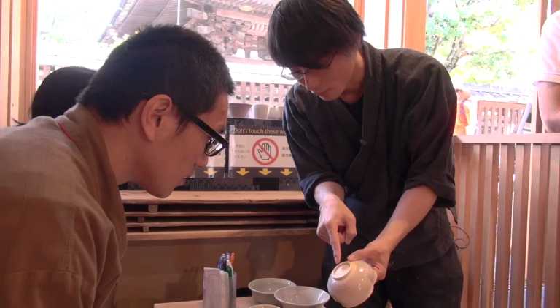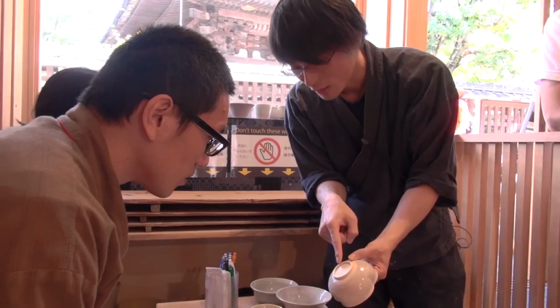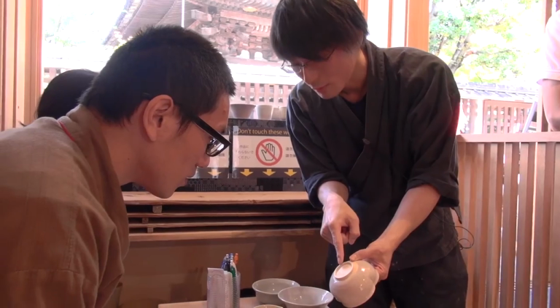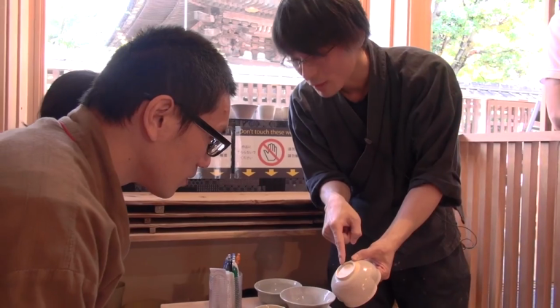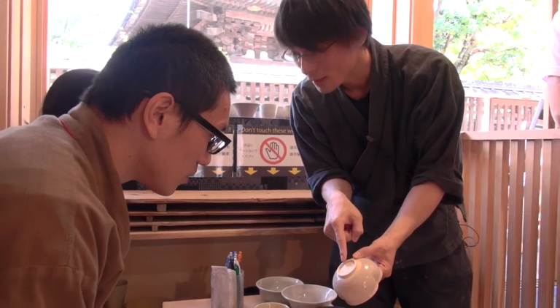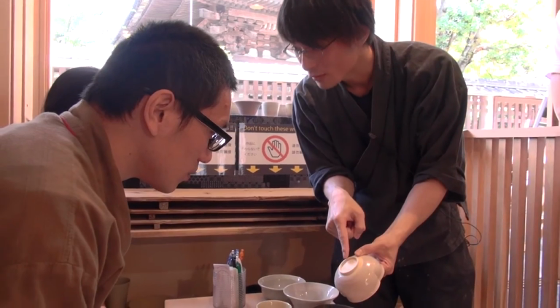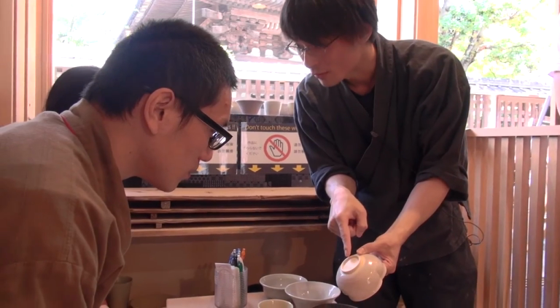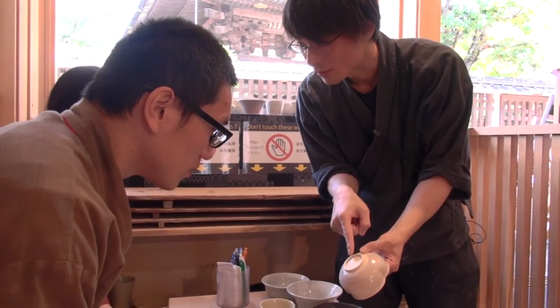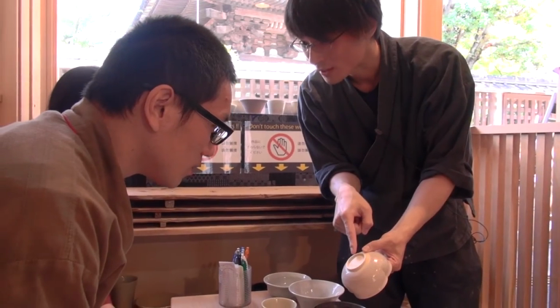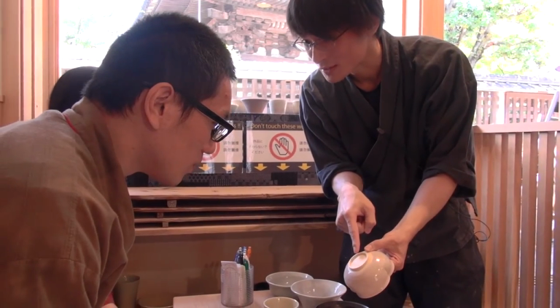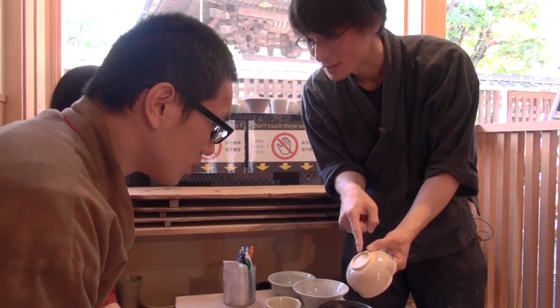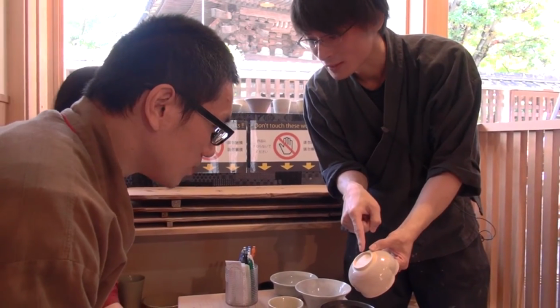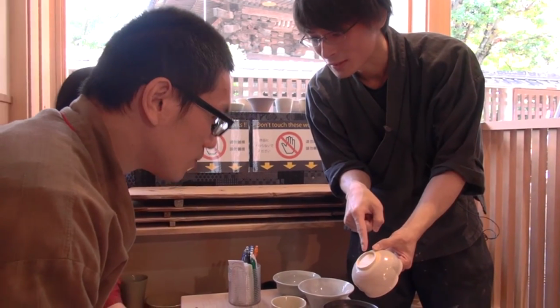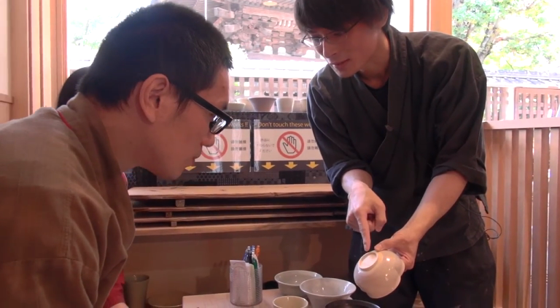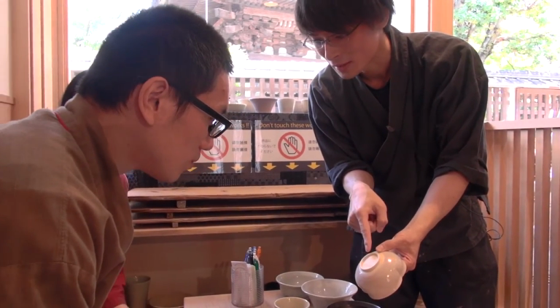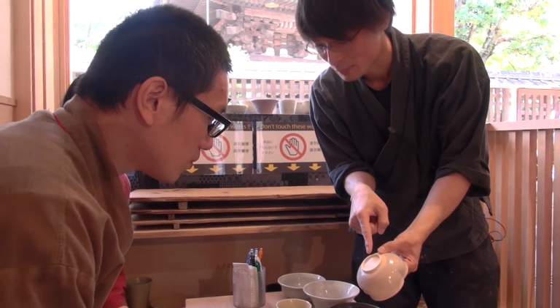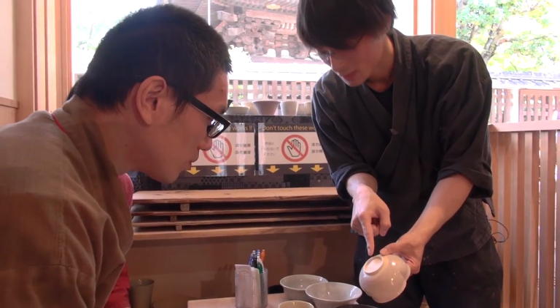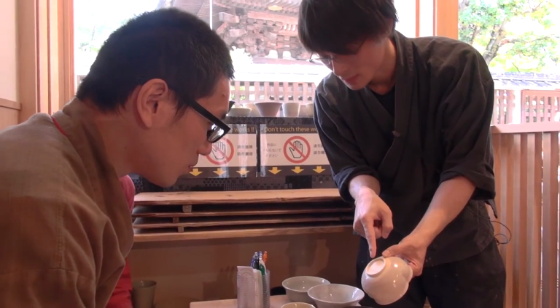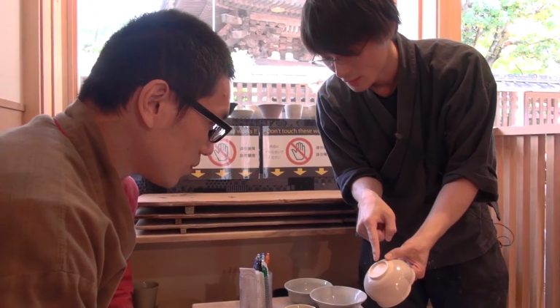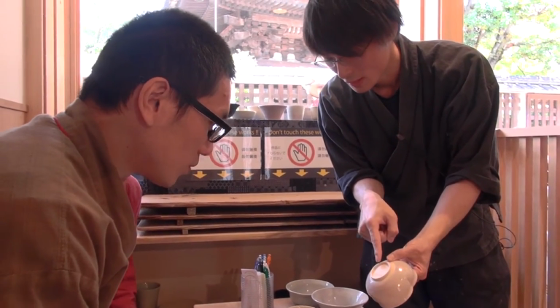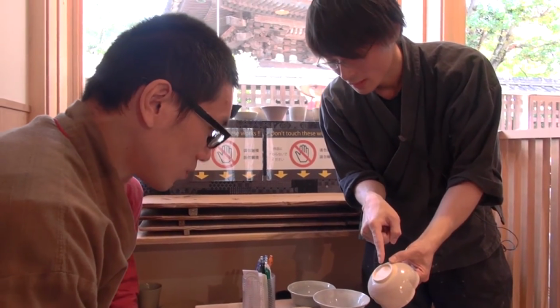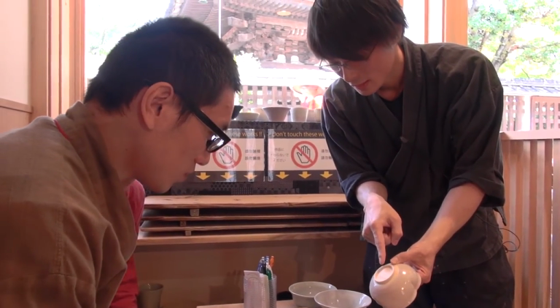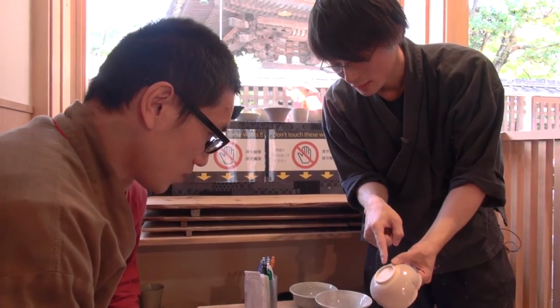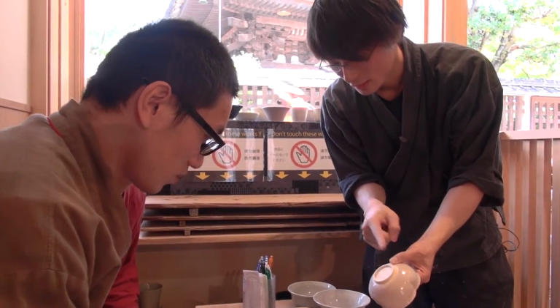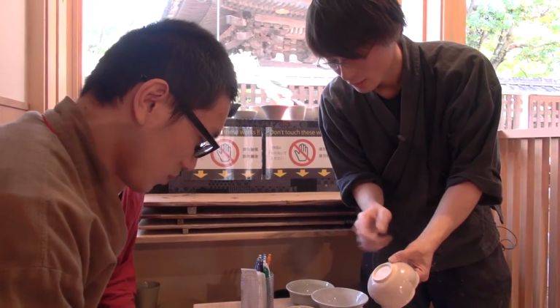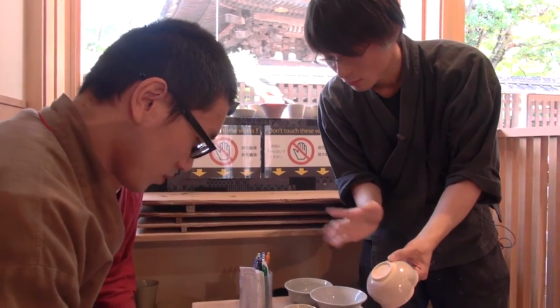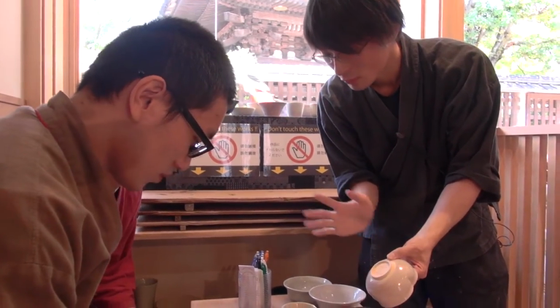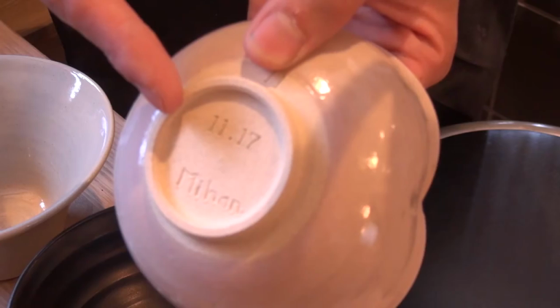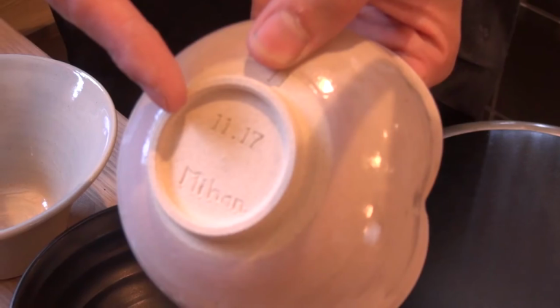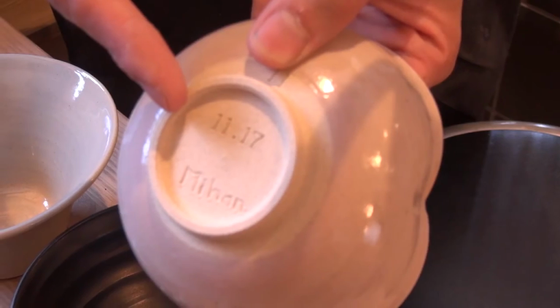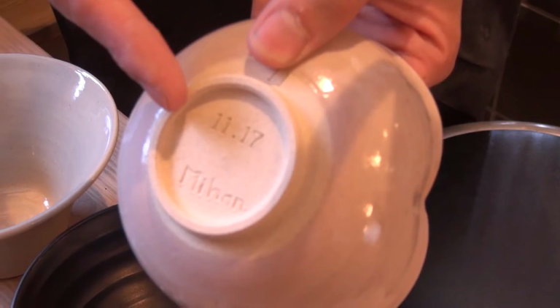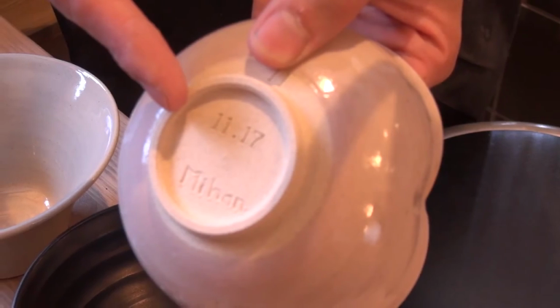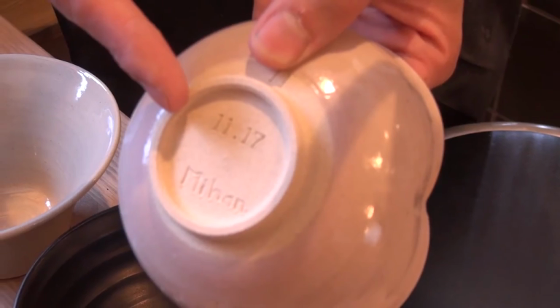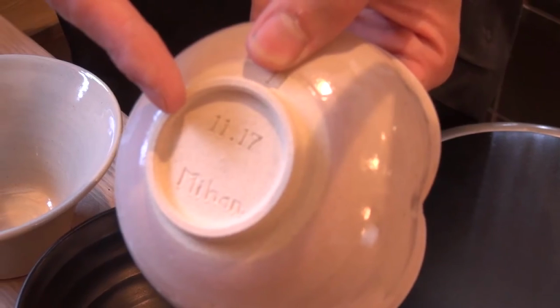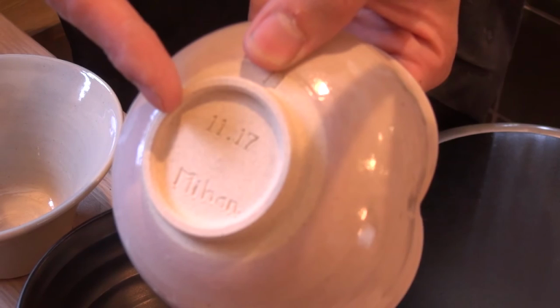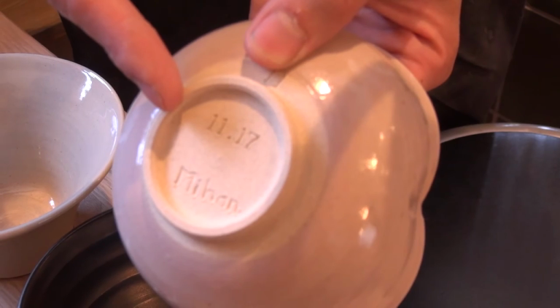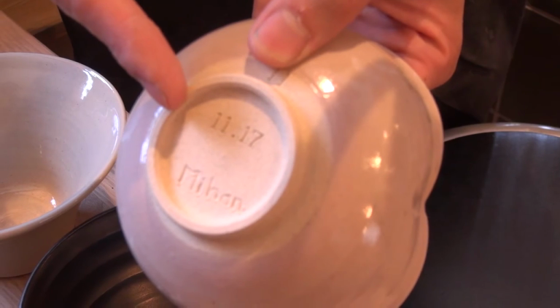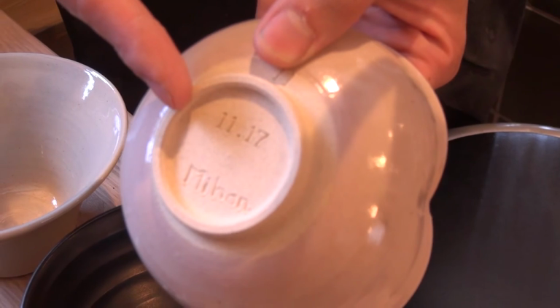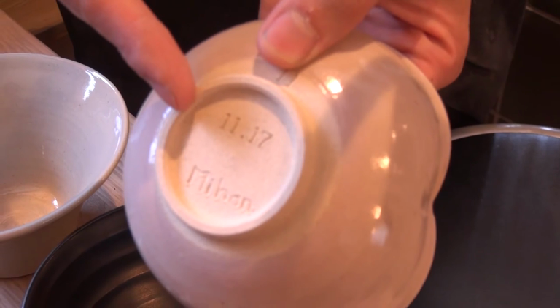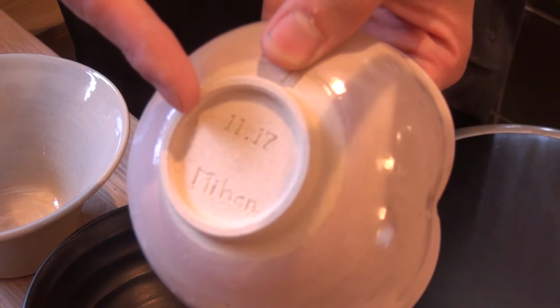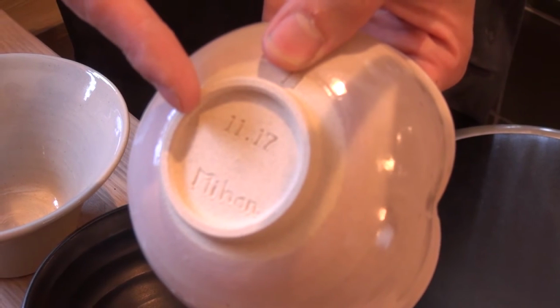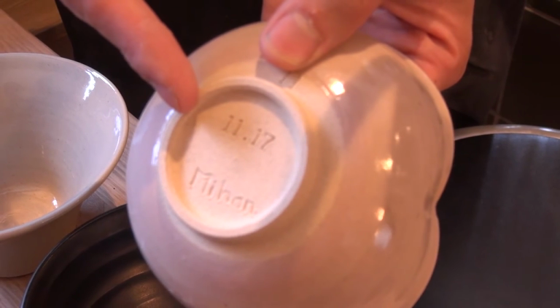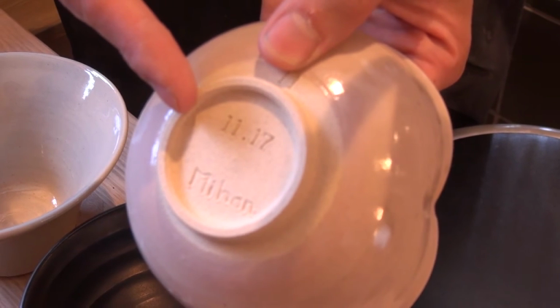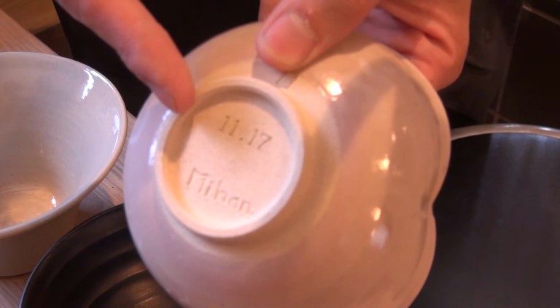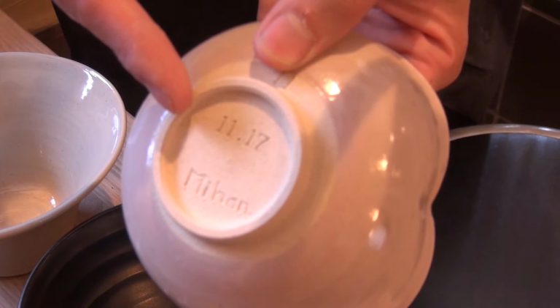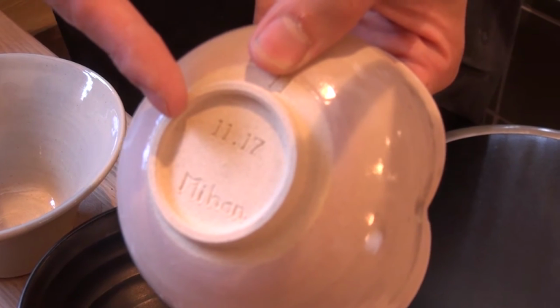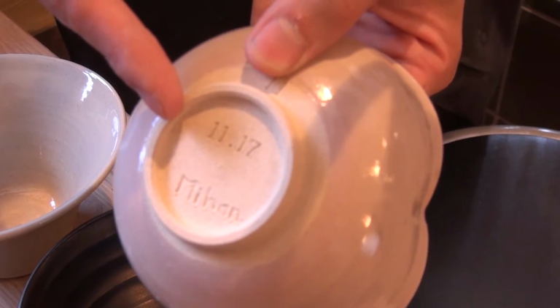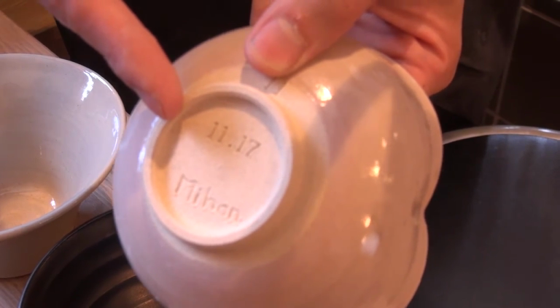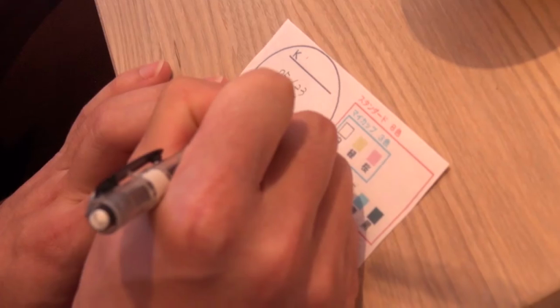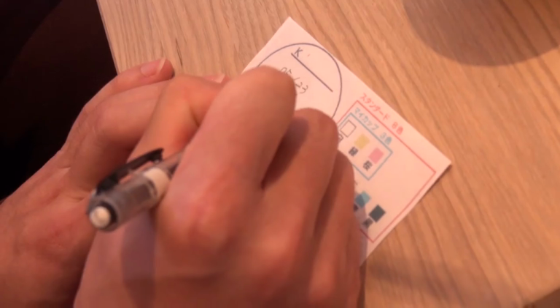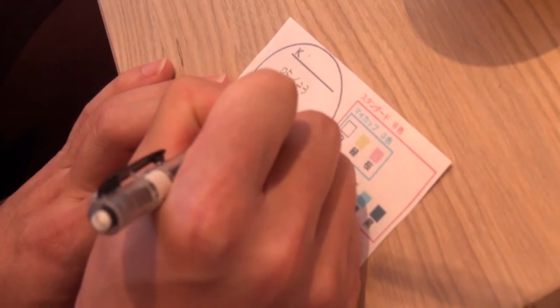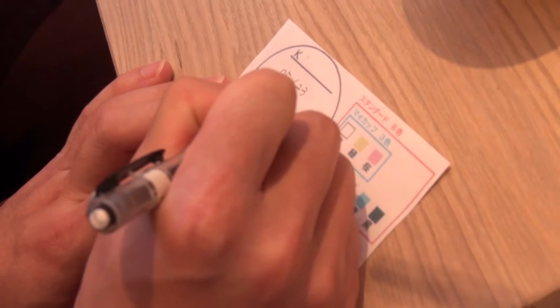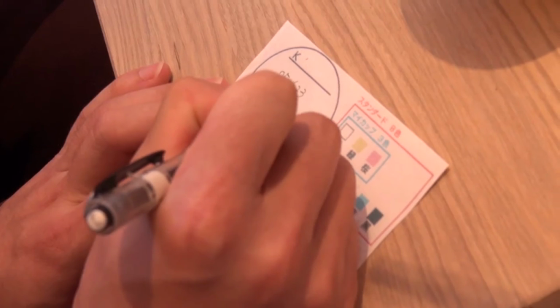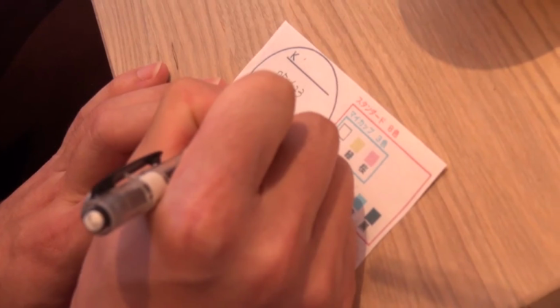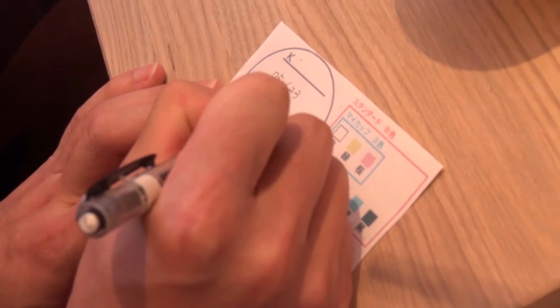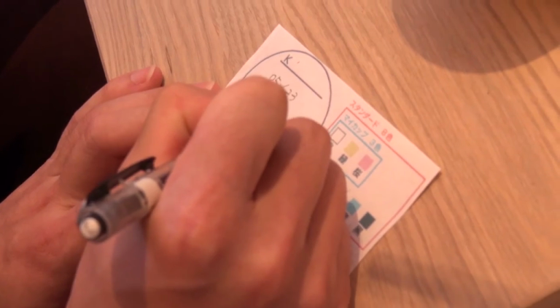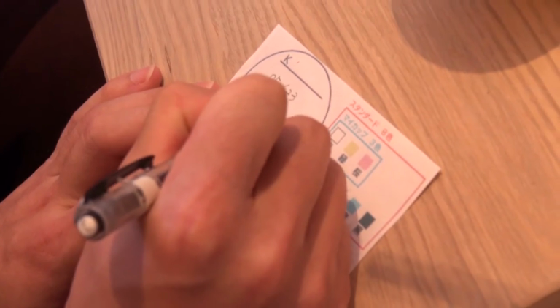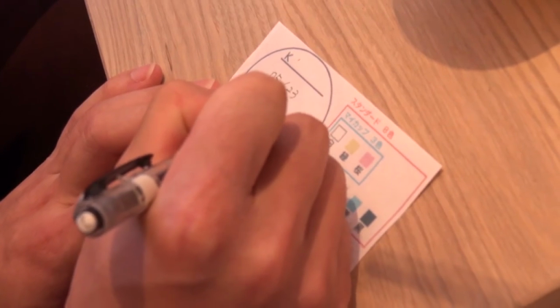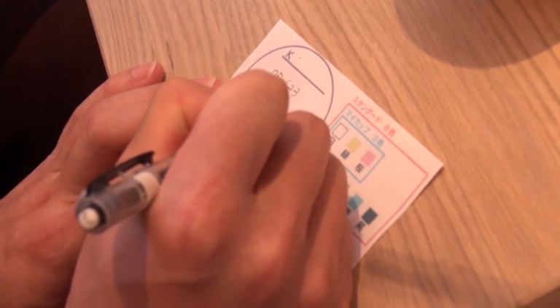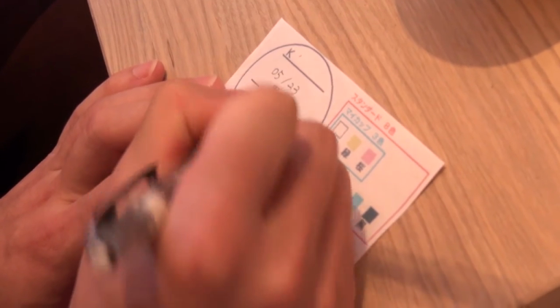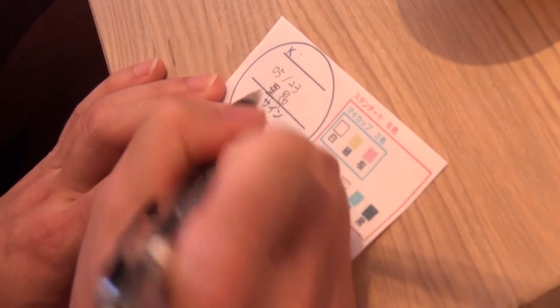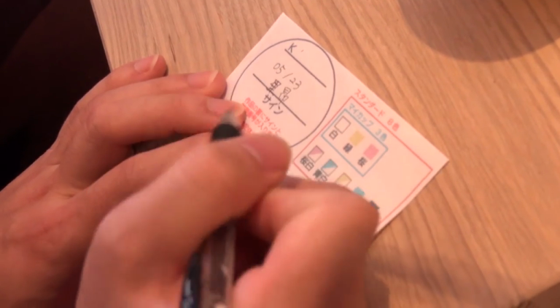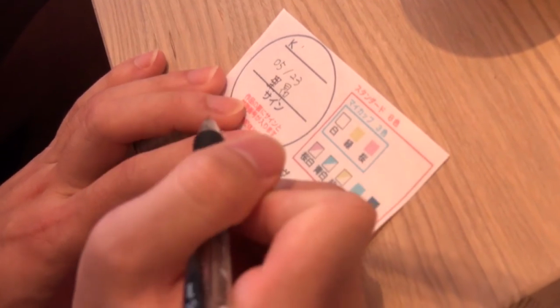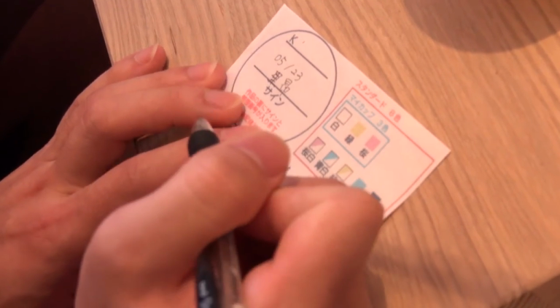Once you've finished, you can write your name on the bottom of the pottery. Then you may choose your favorite glaze color from the list.